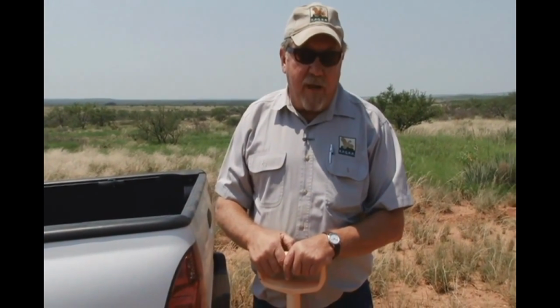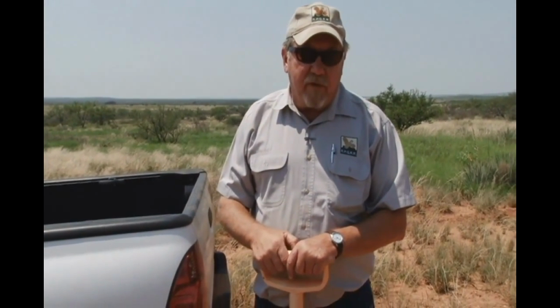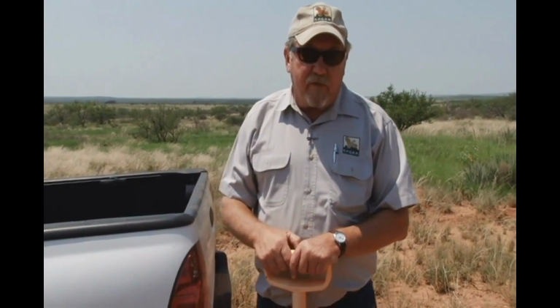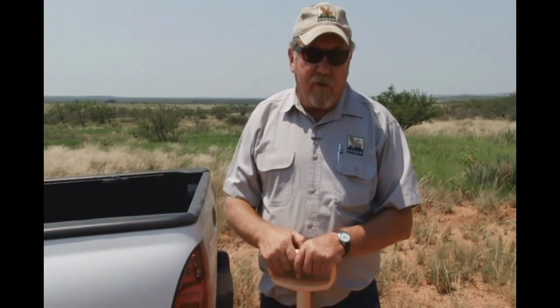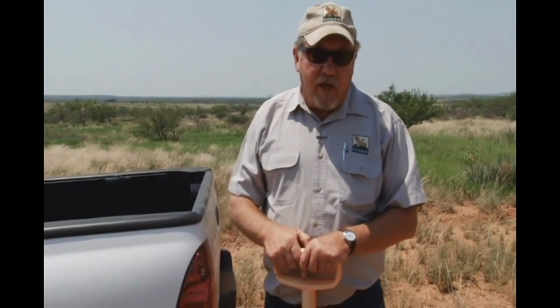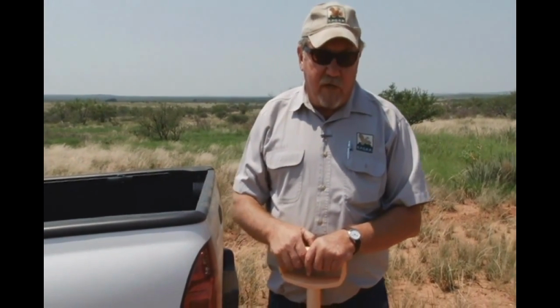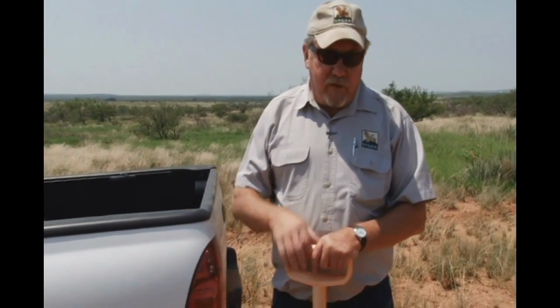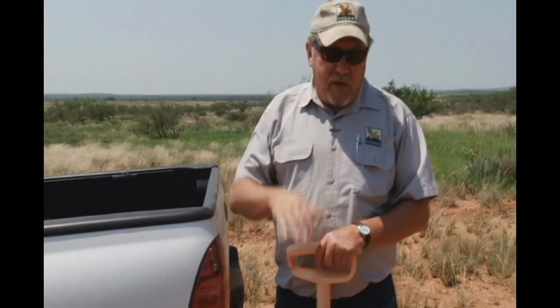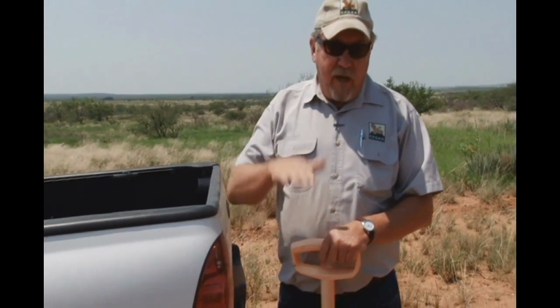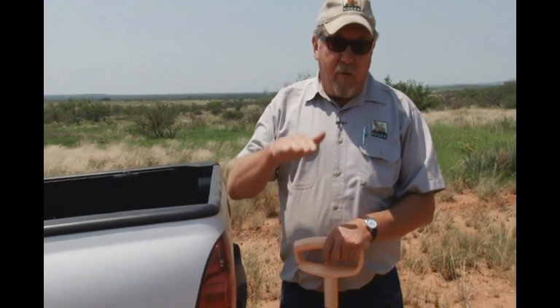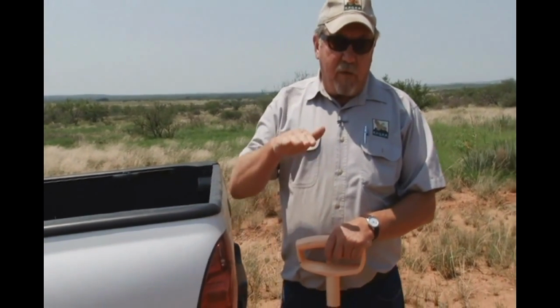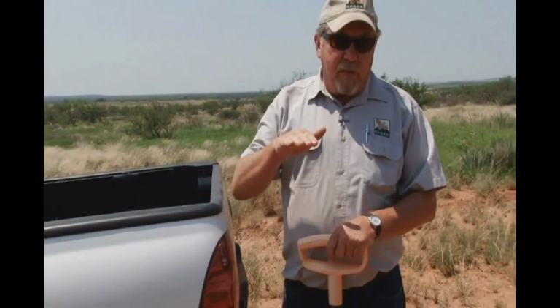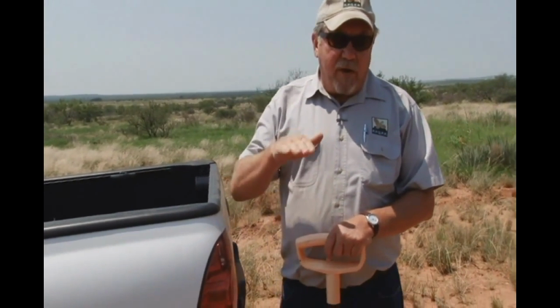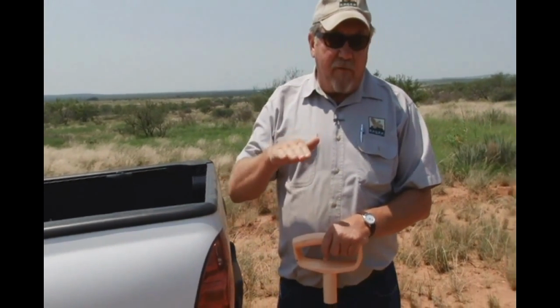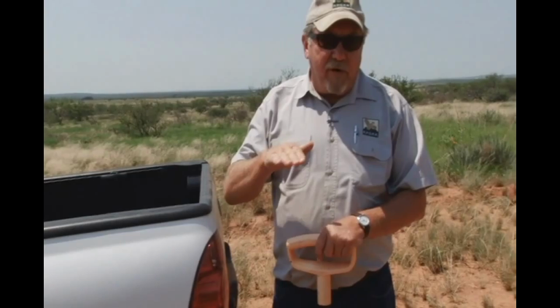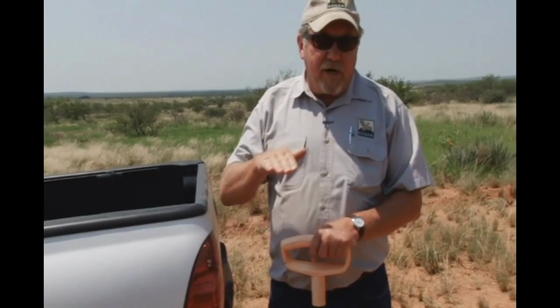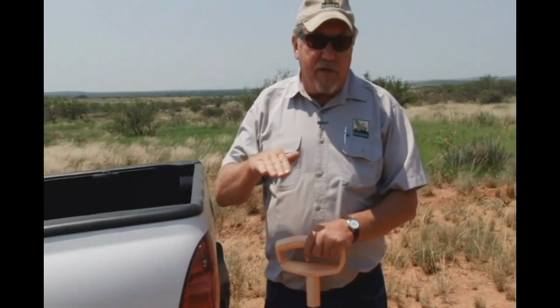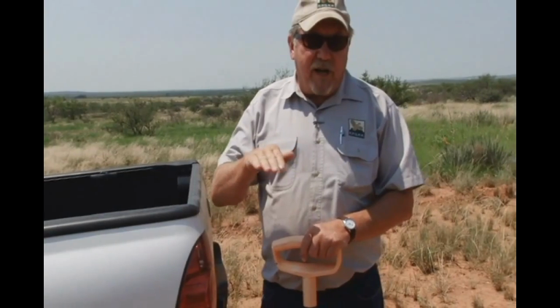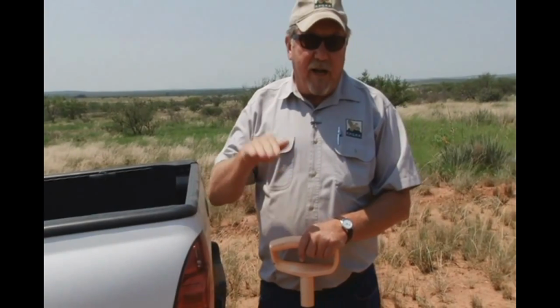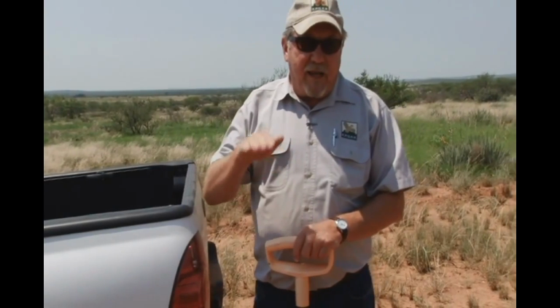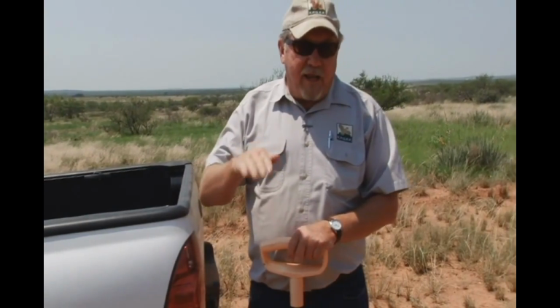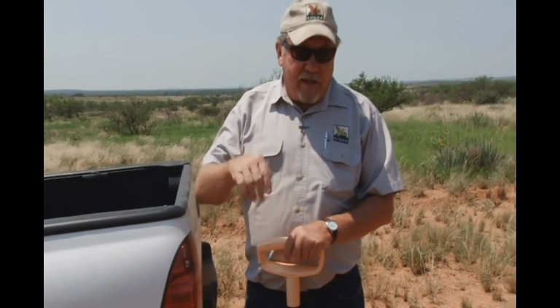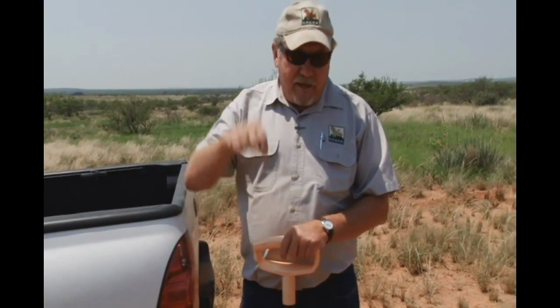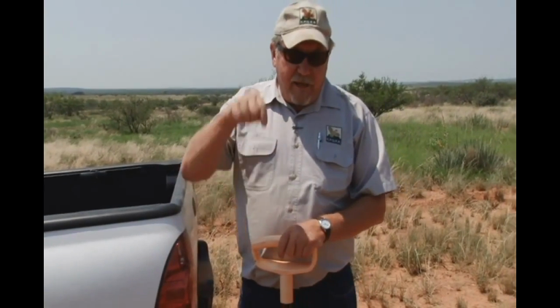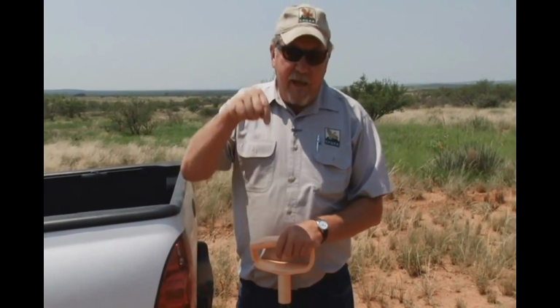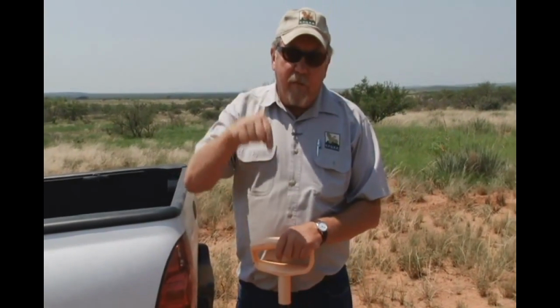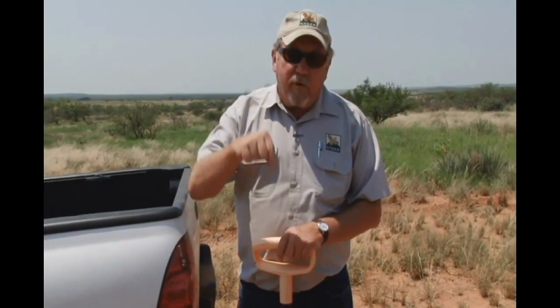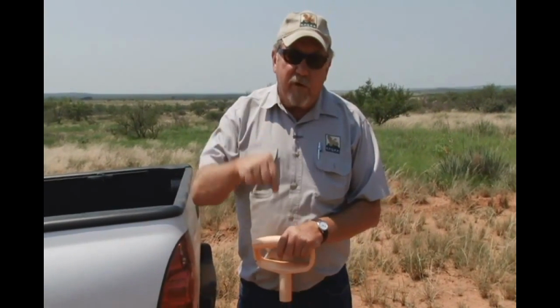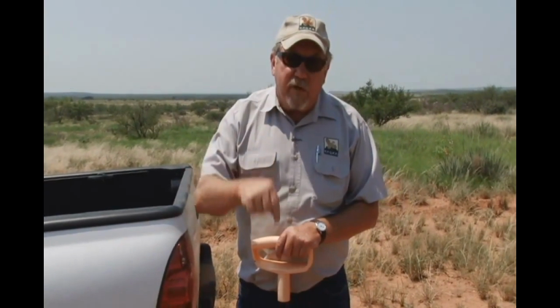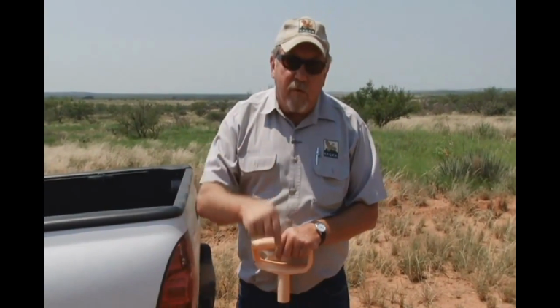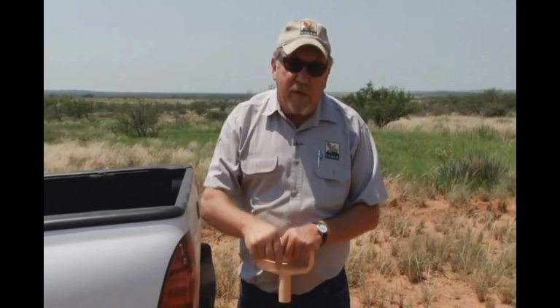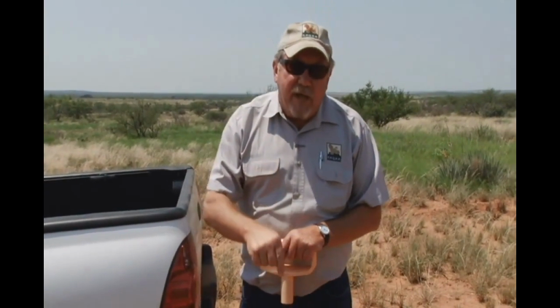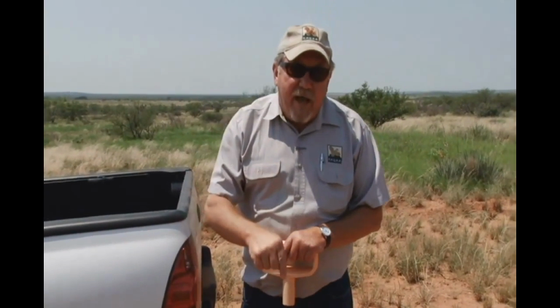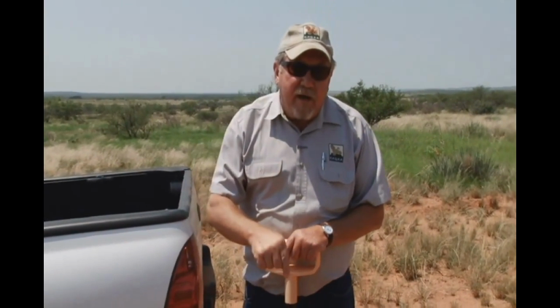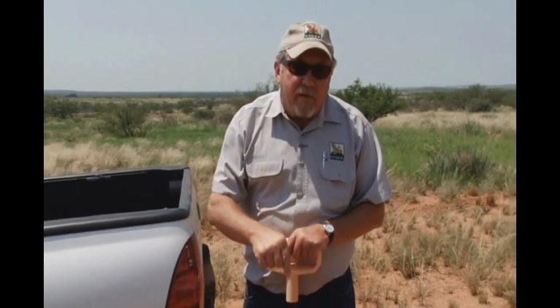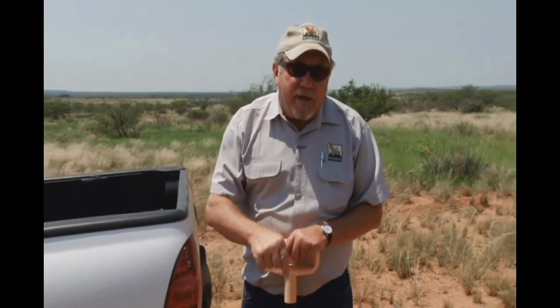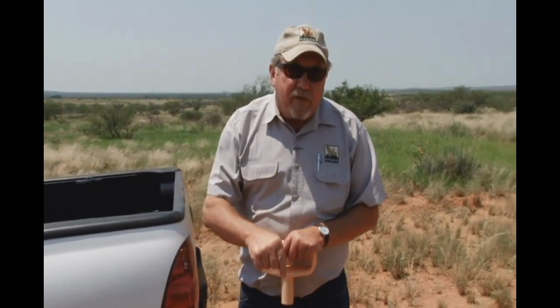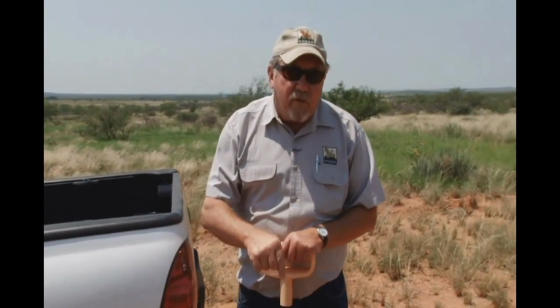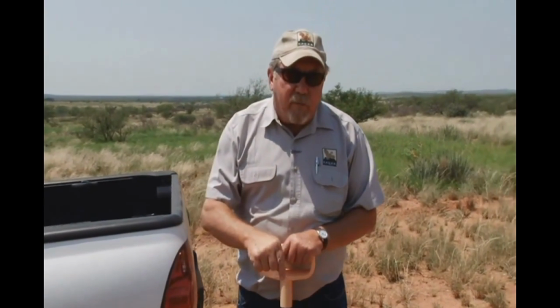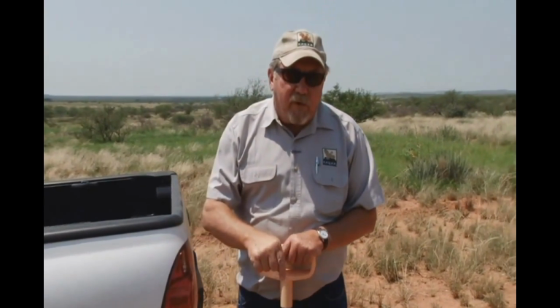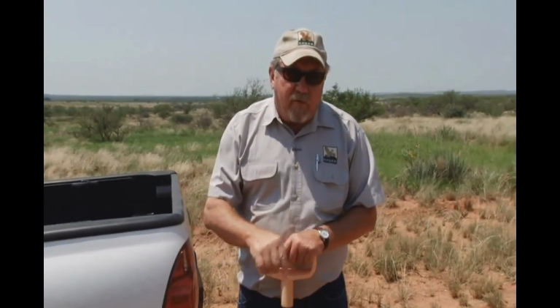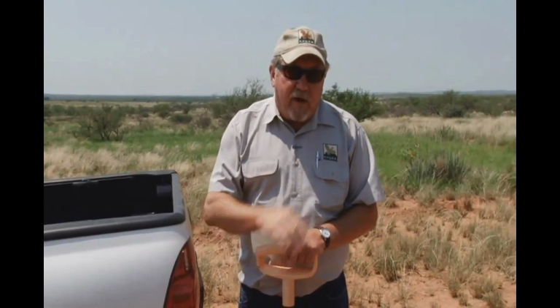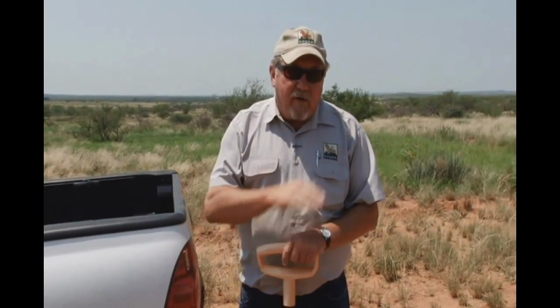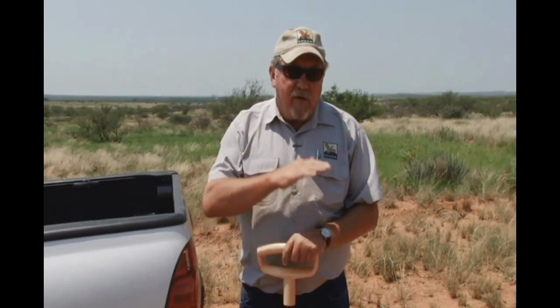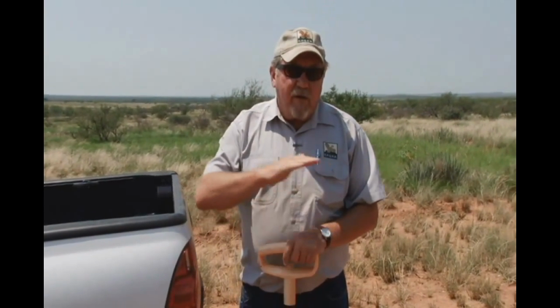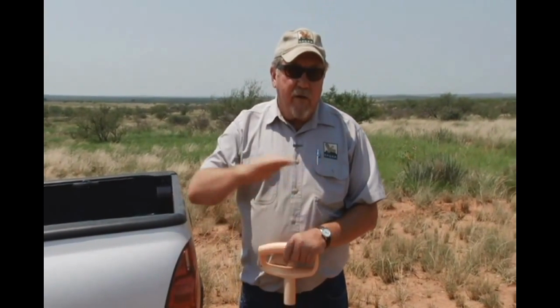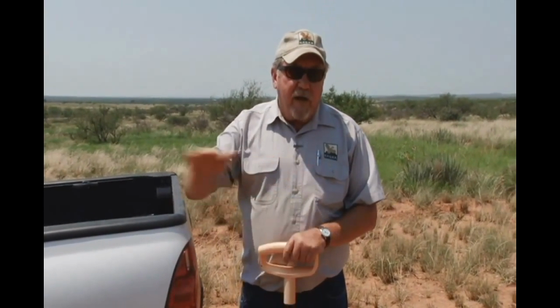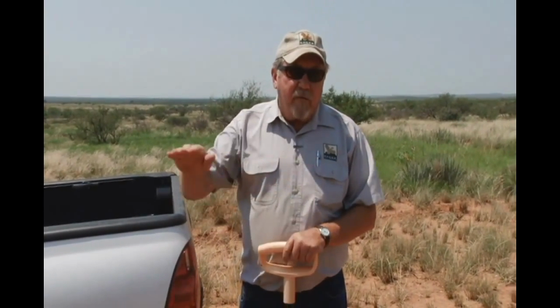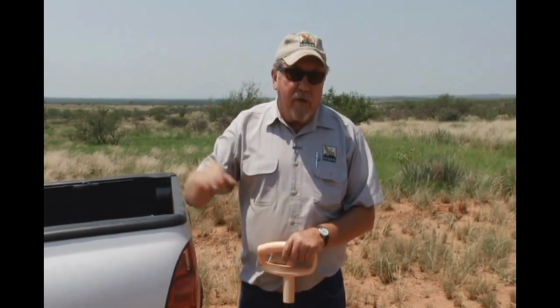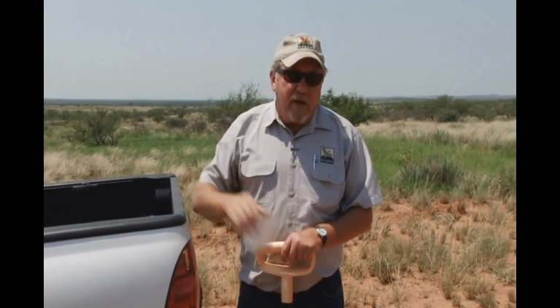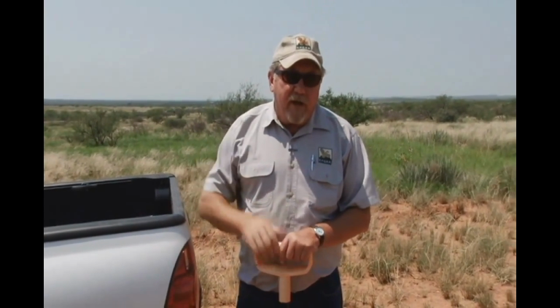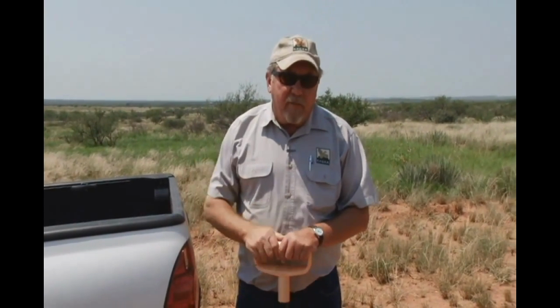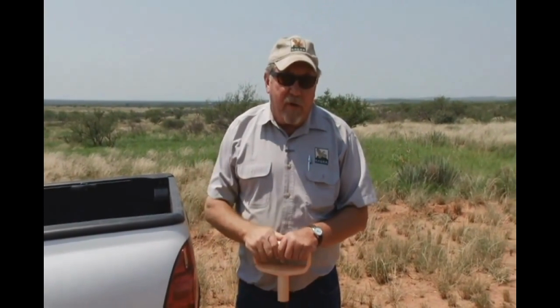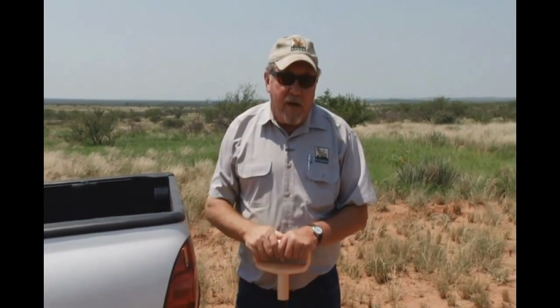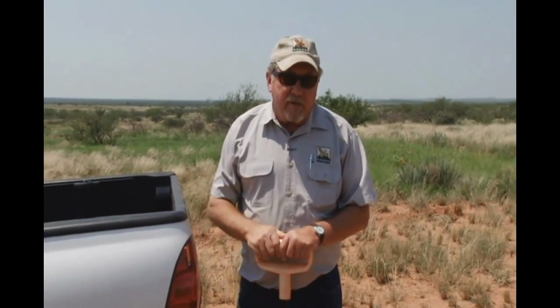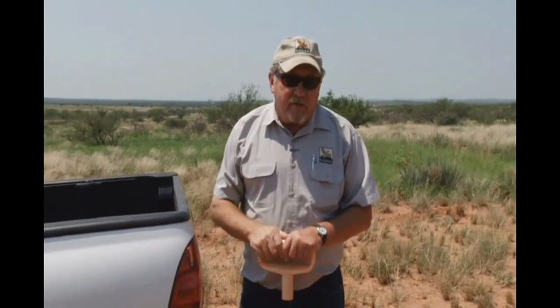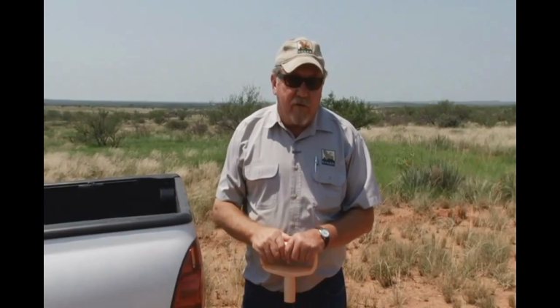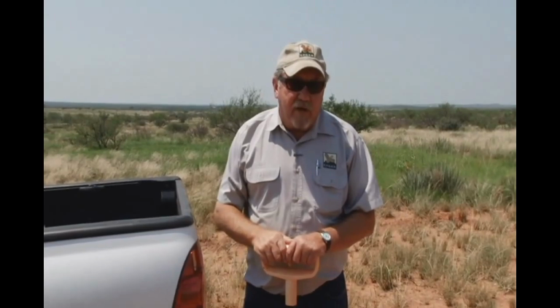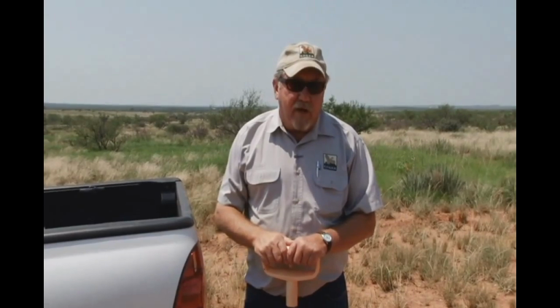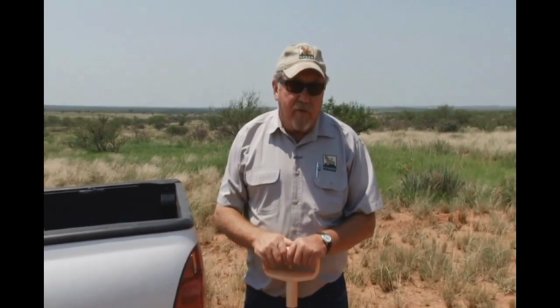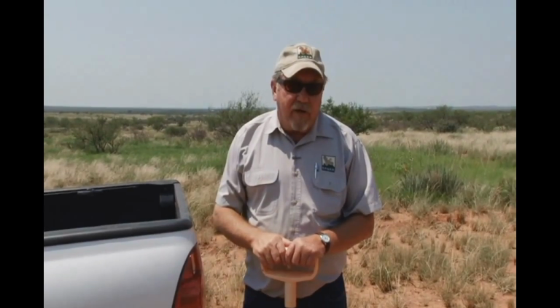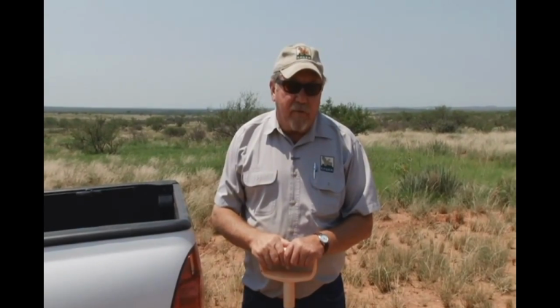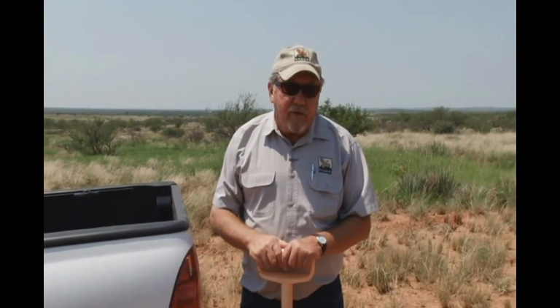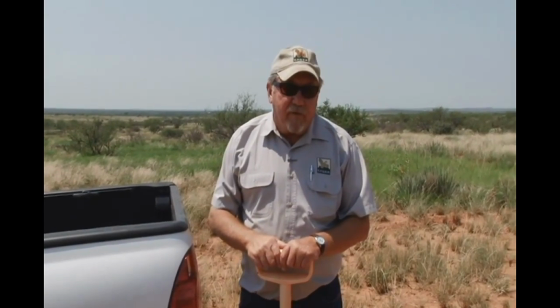That was Mr. Hammond's philosophy: keep every inch that you can and soak it down into your soil profile rather than letting it run down the Brazos or the Colorado River.